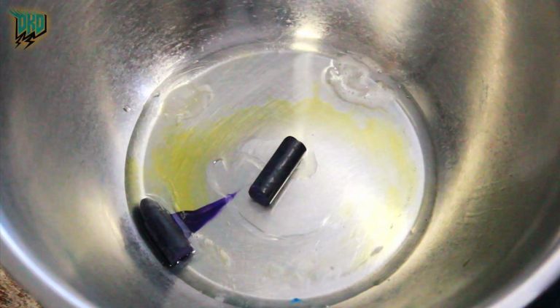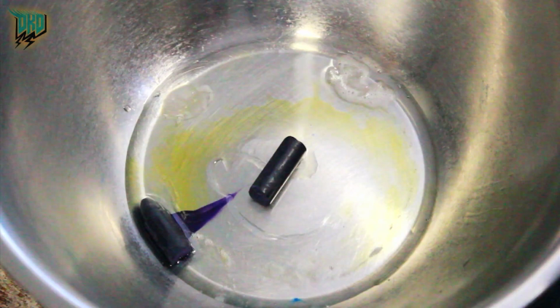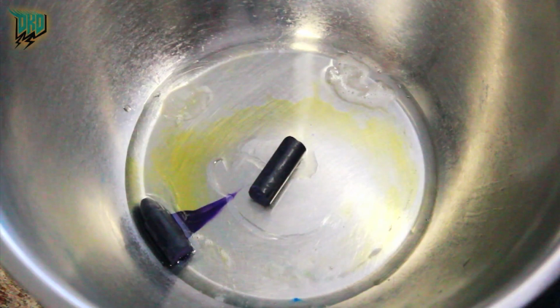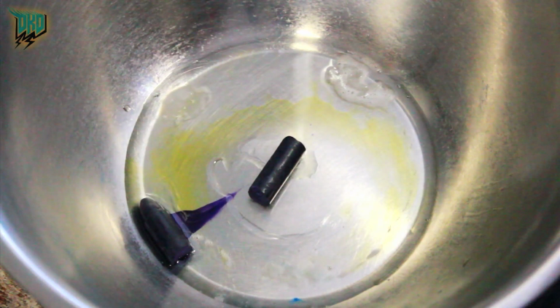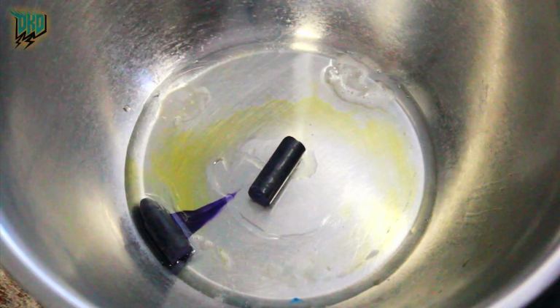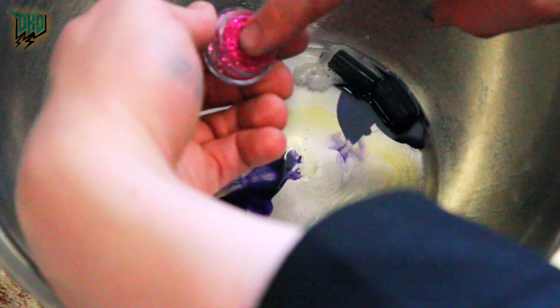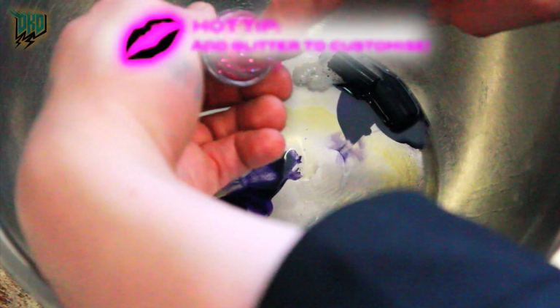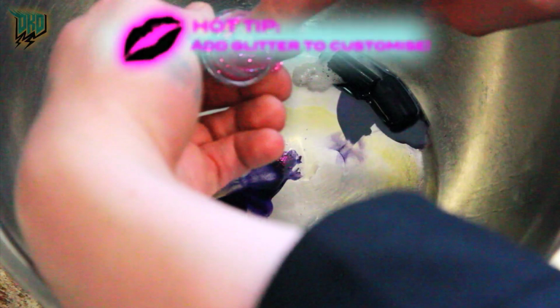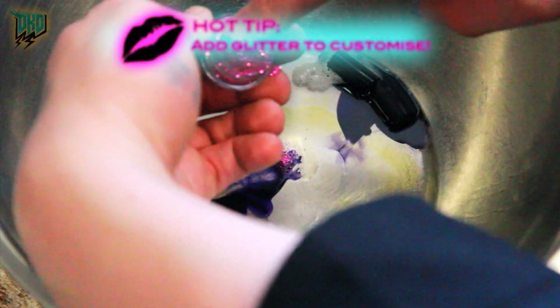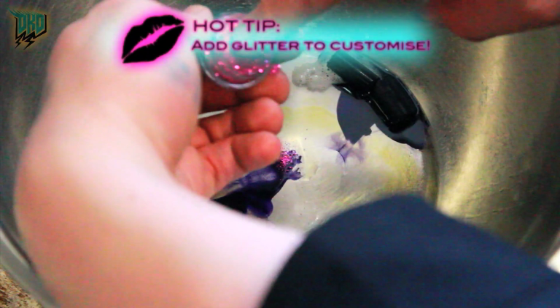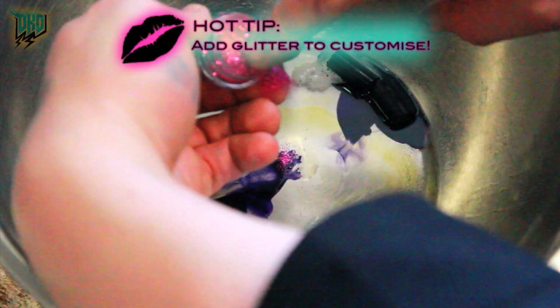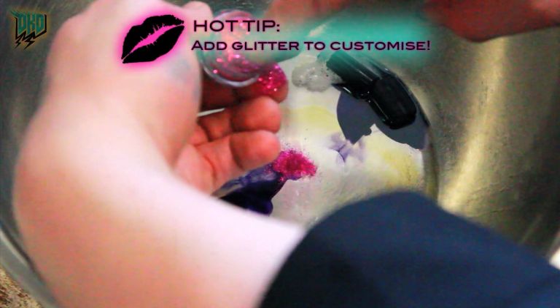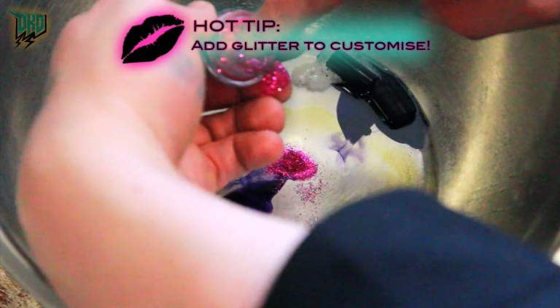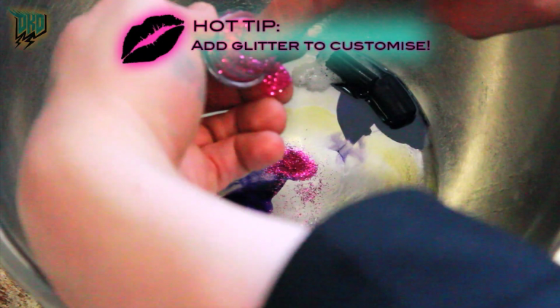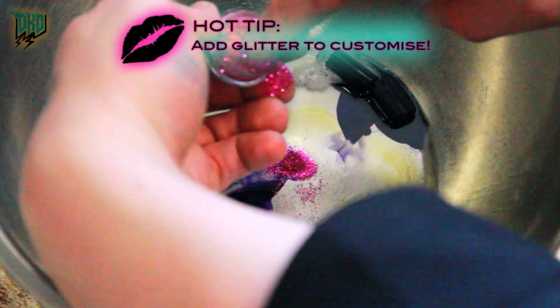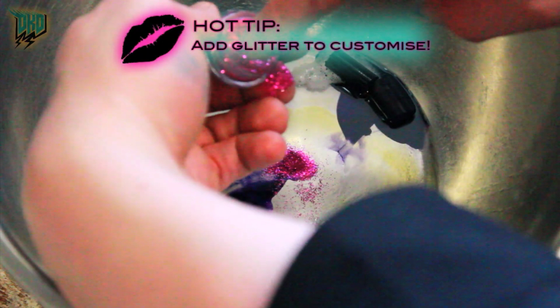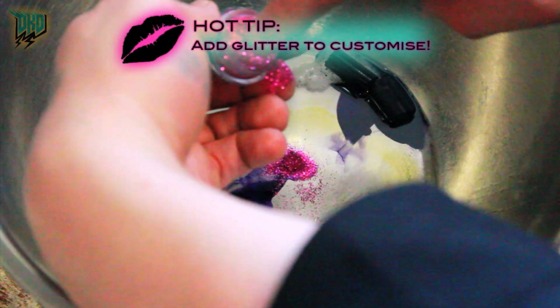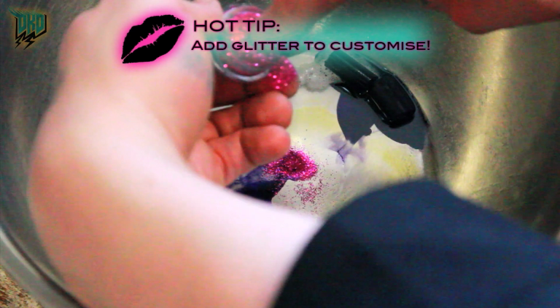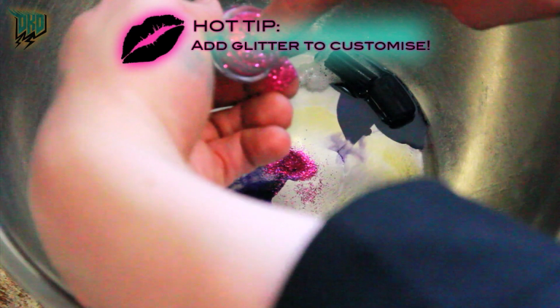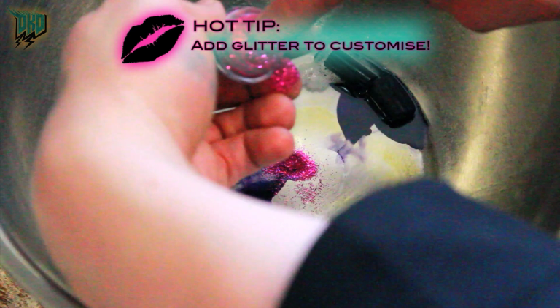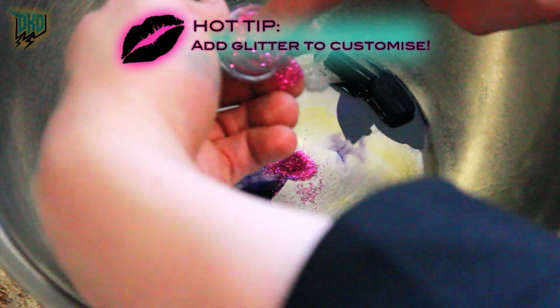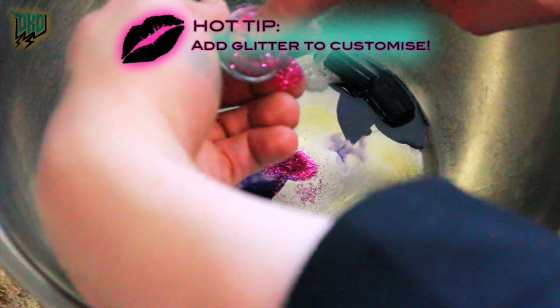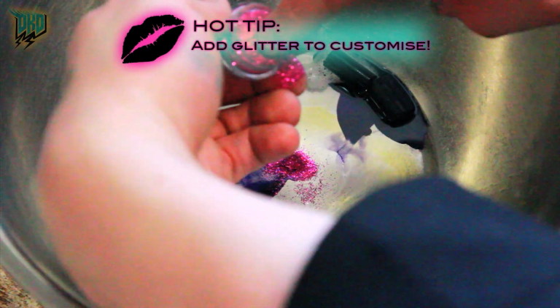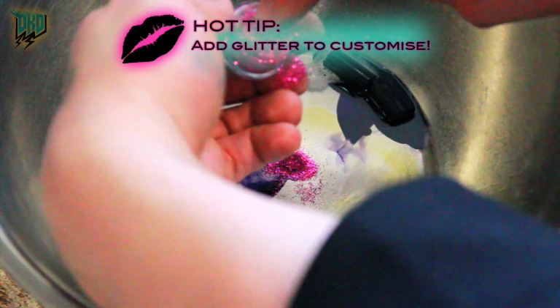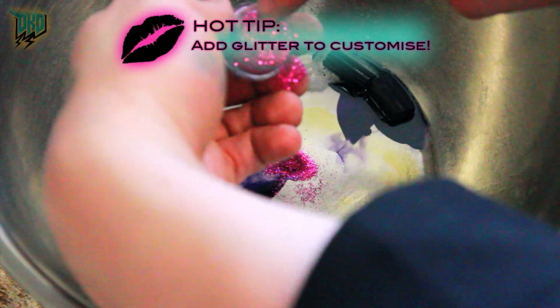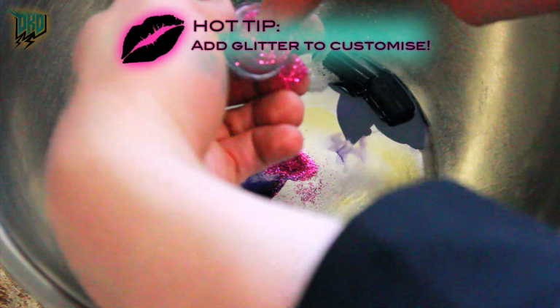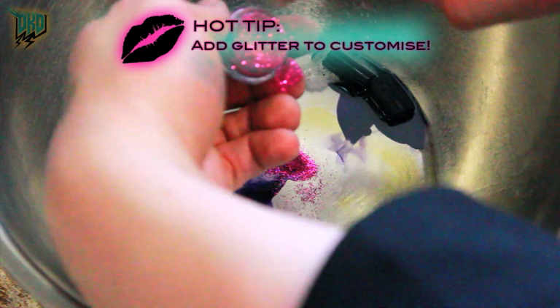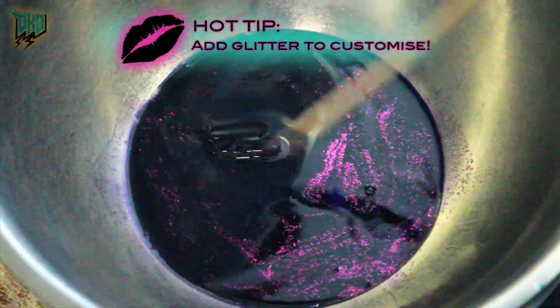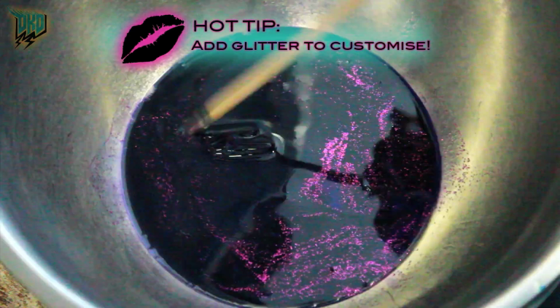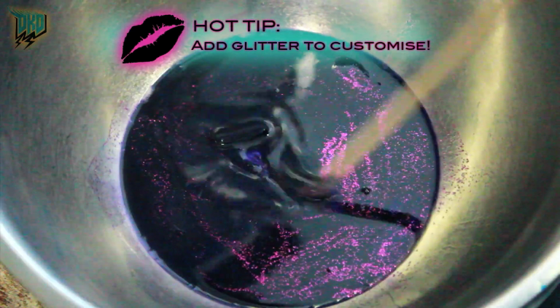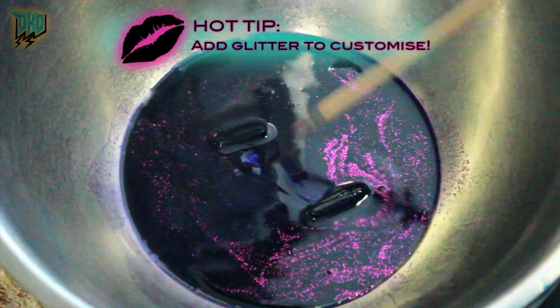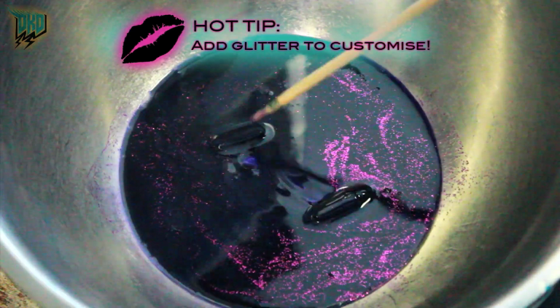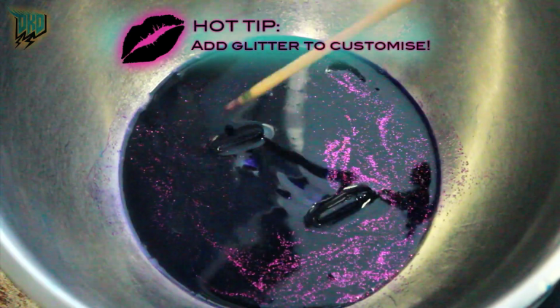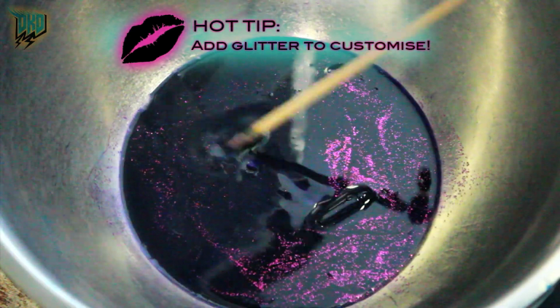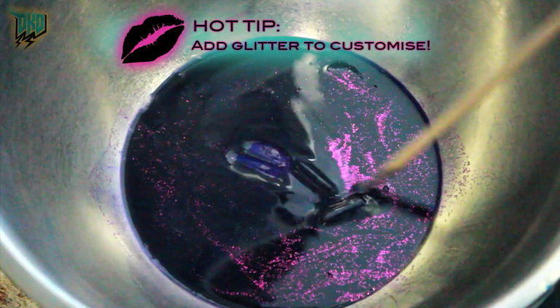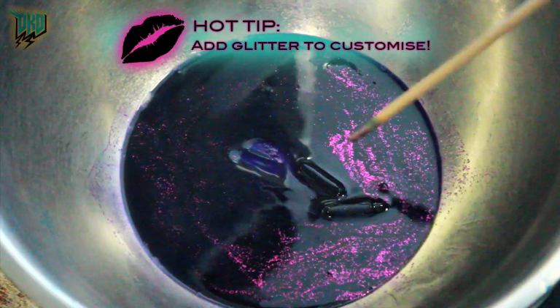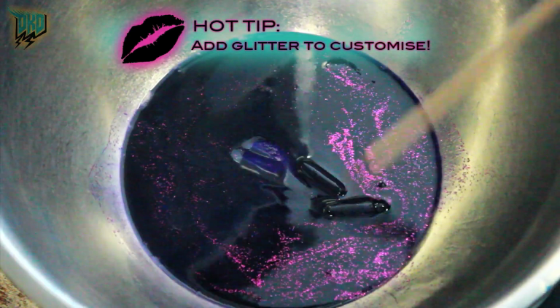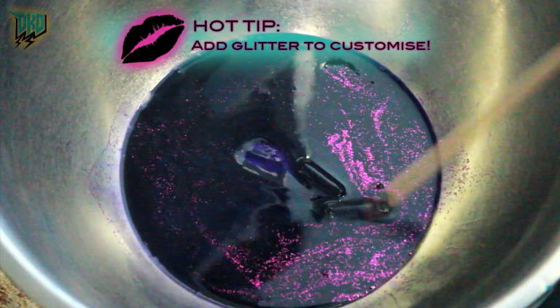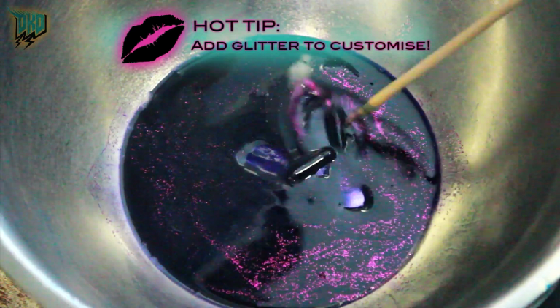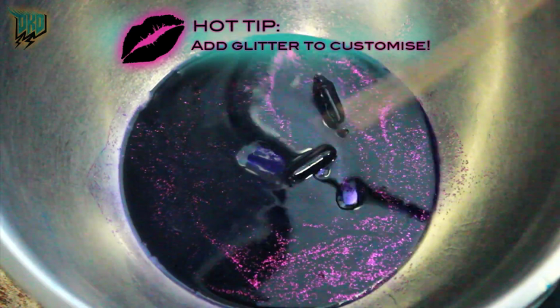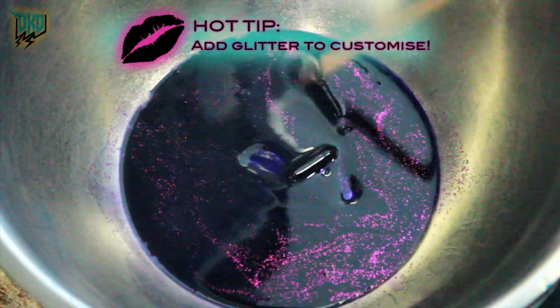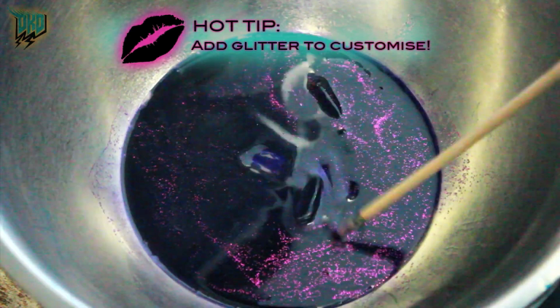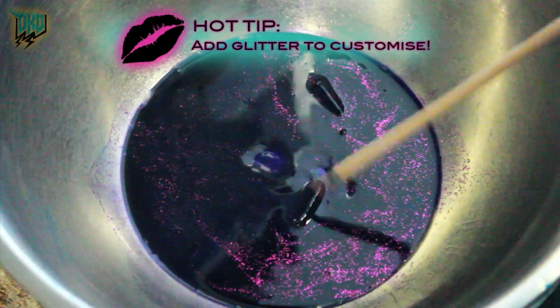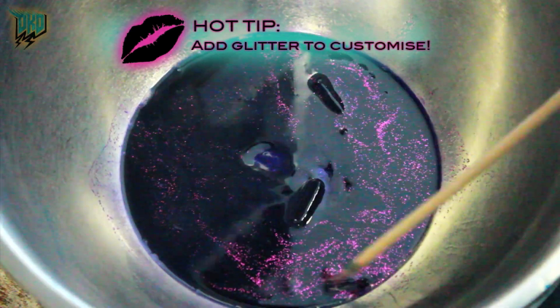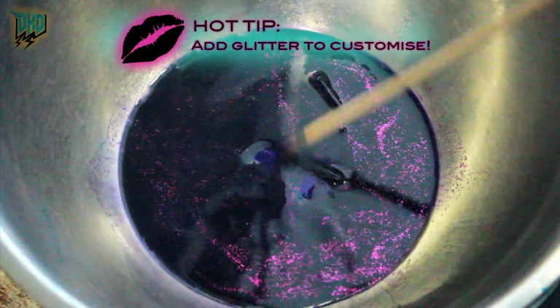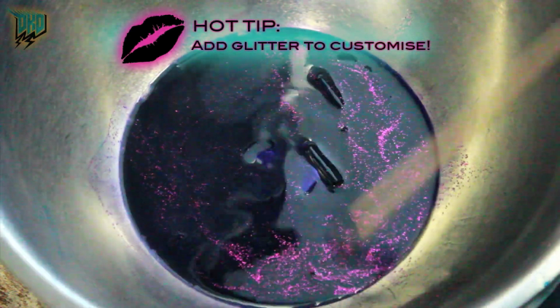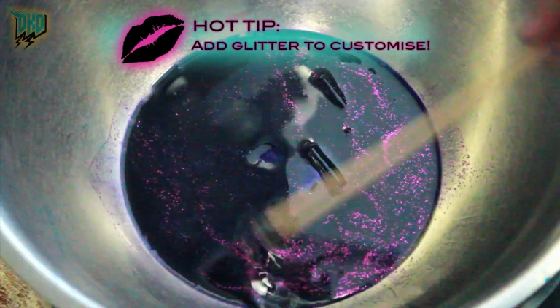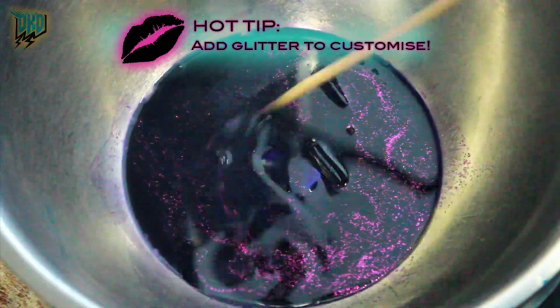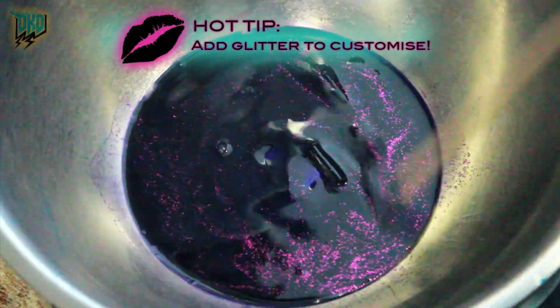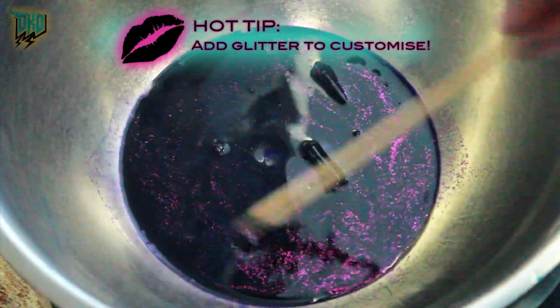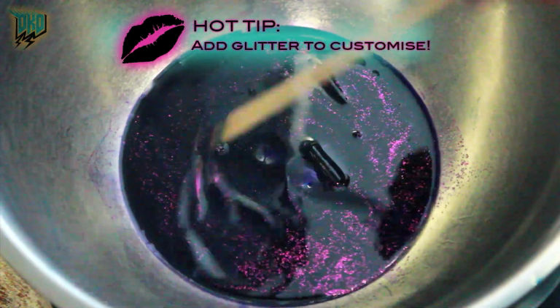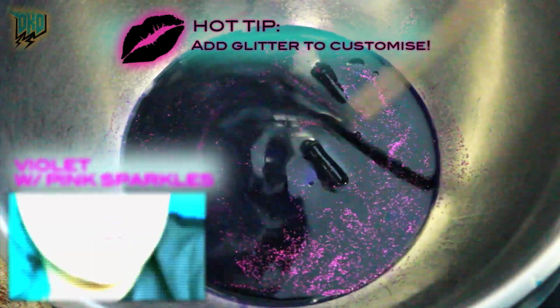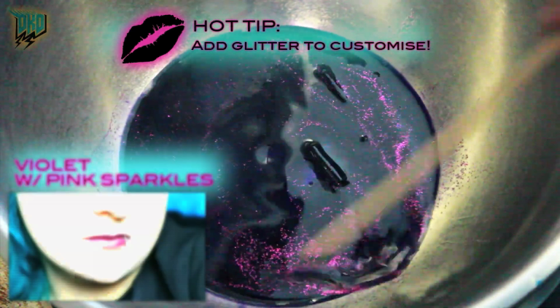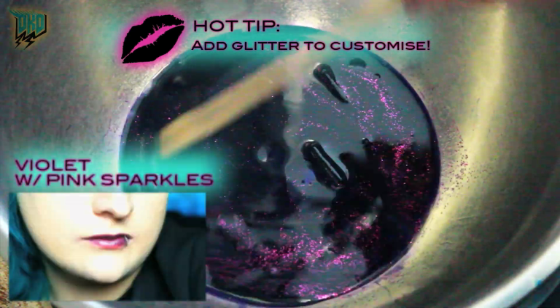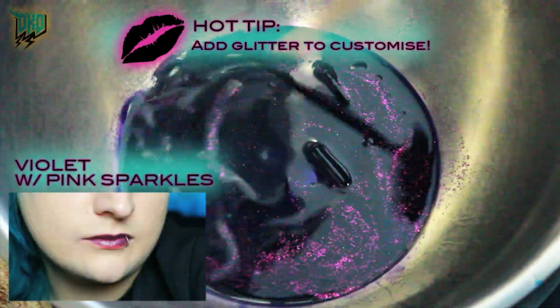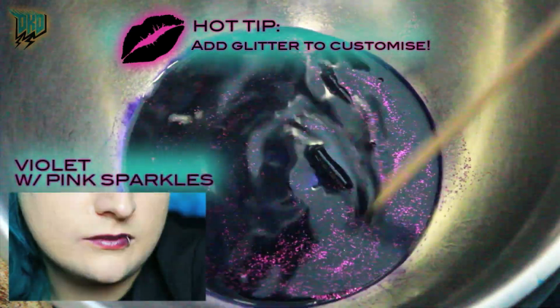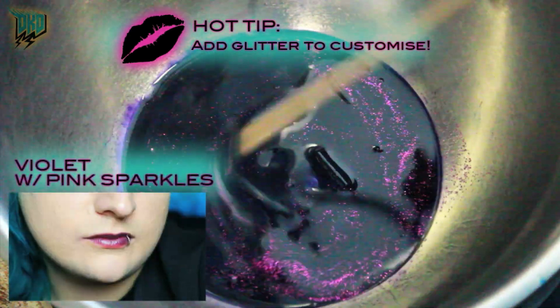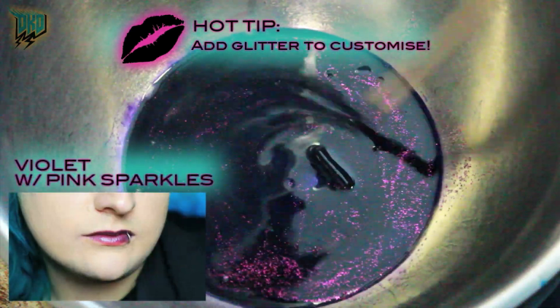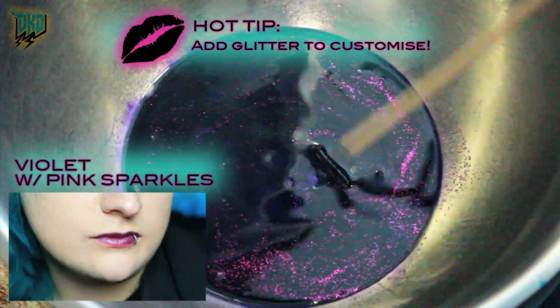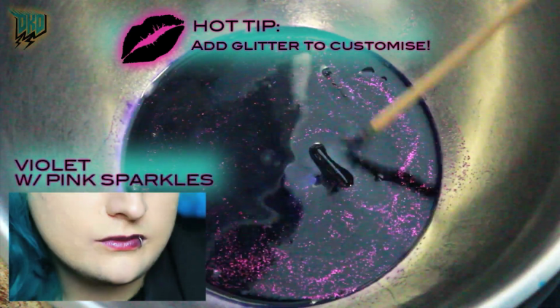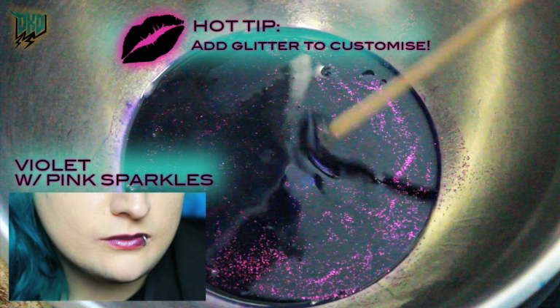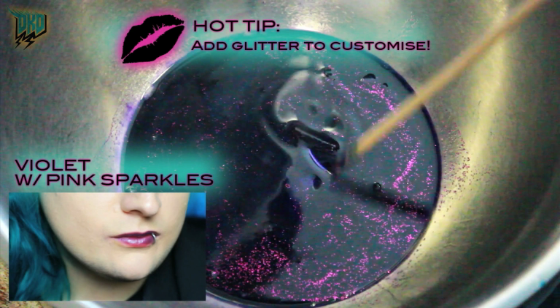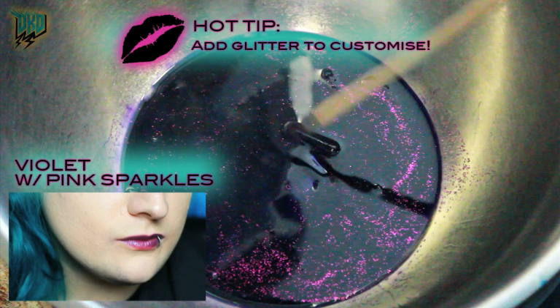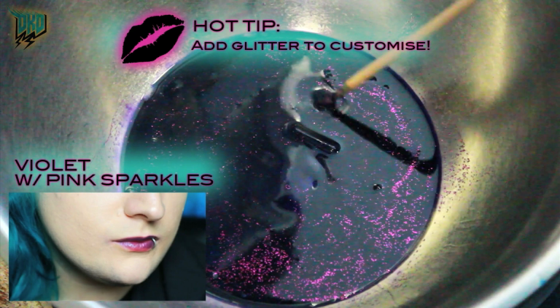Hot tip: add sparkles, shimmers, eyeshadows, or craft glitter to make your own unique textures.